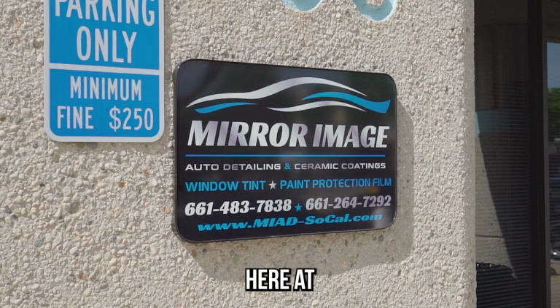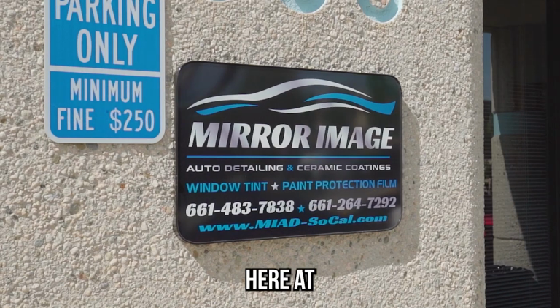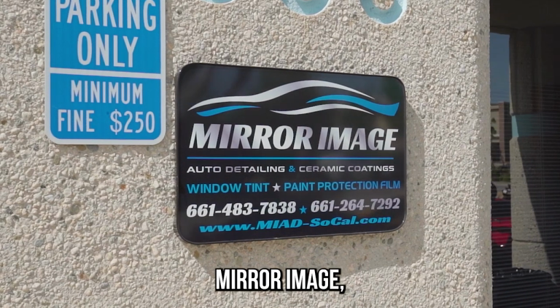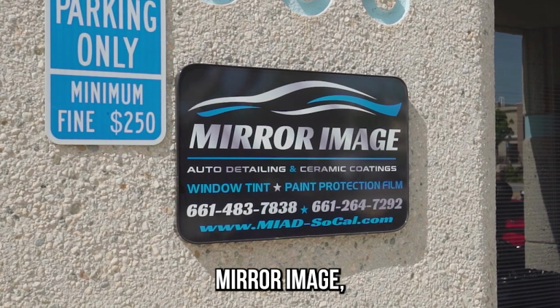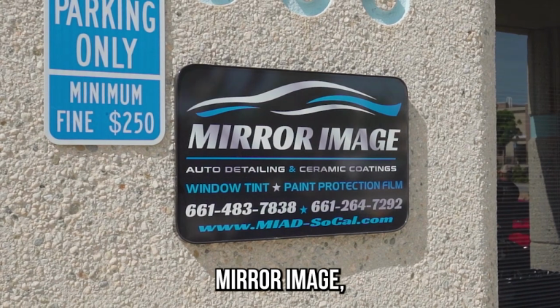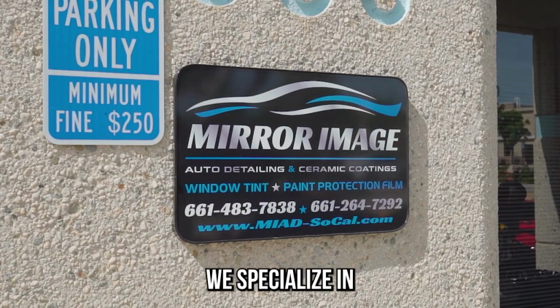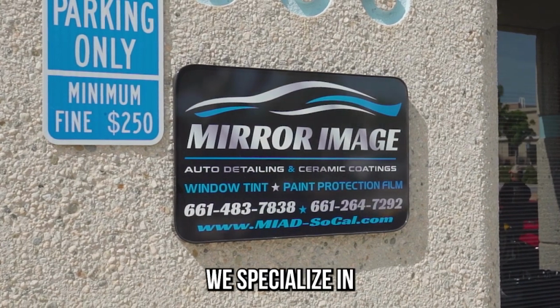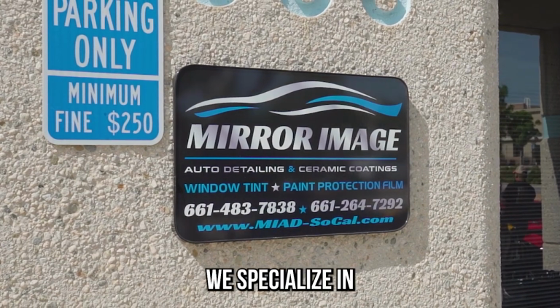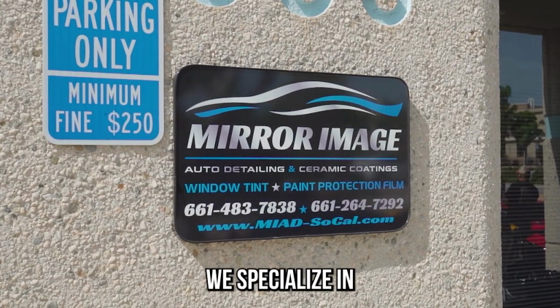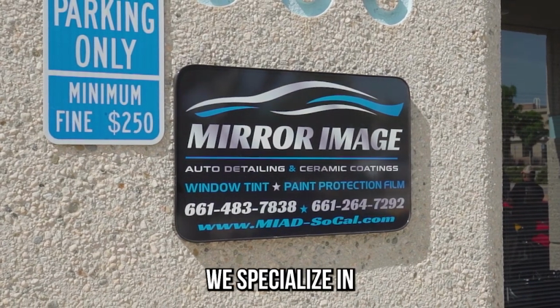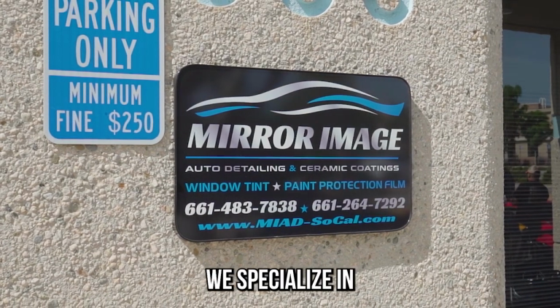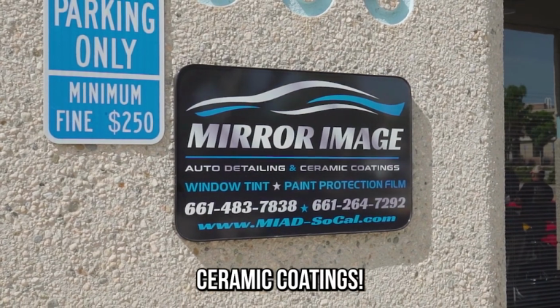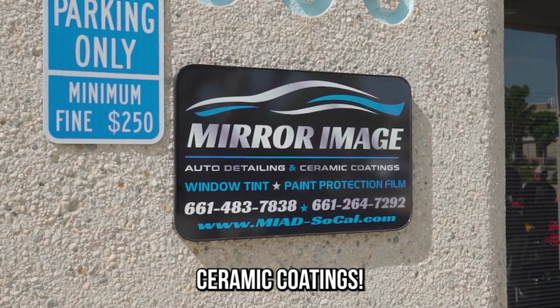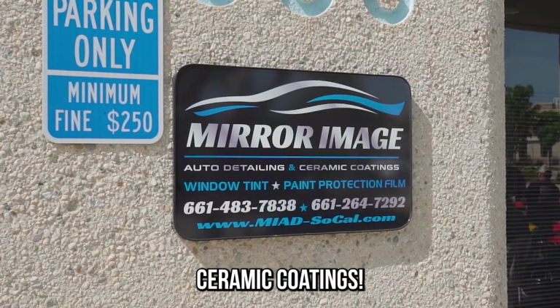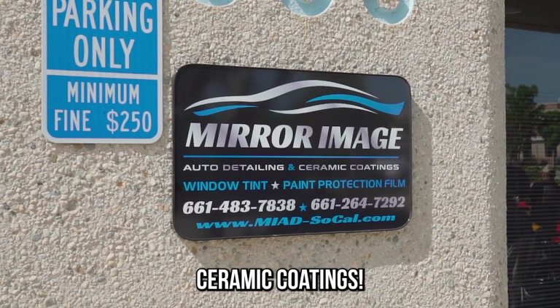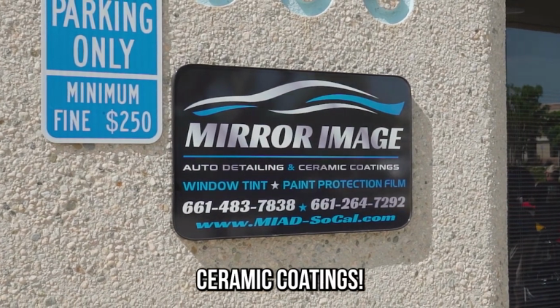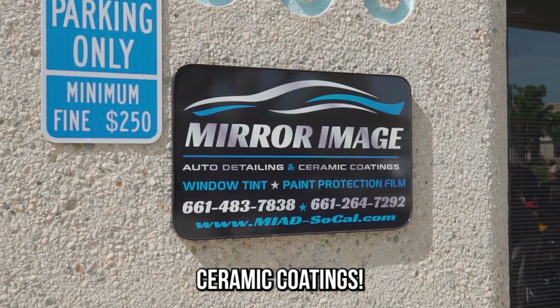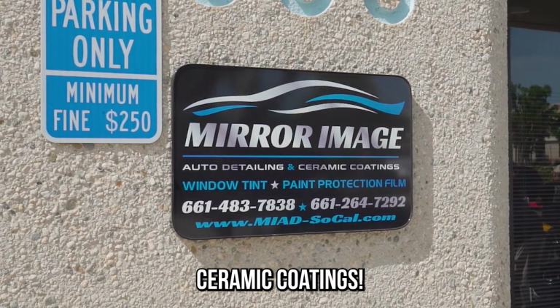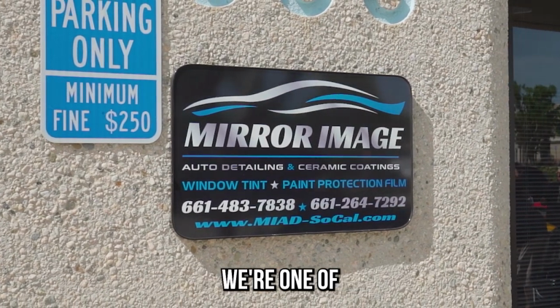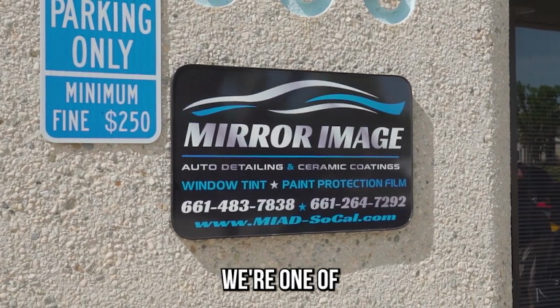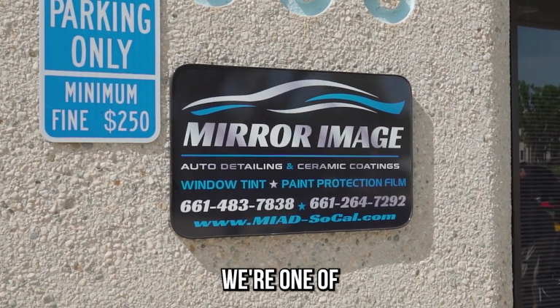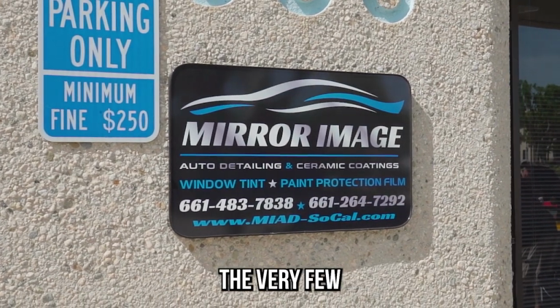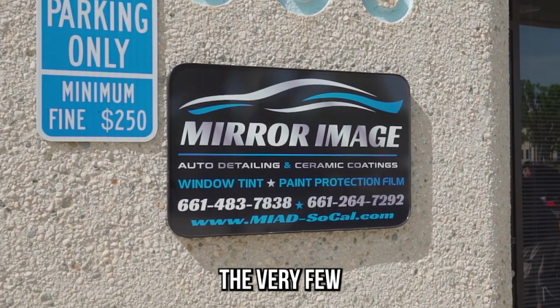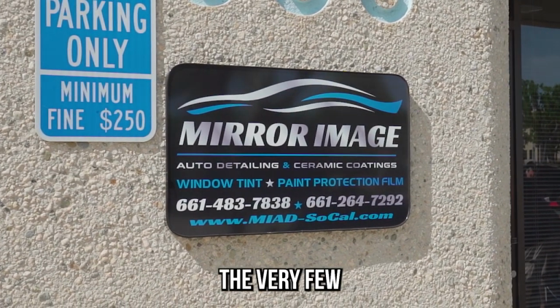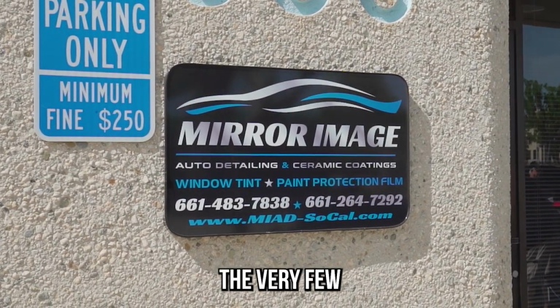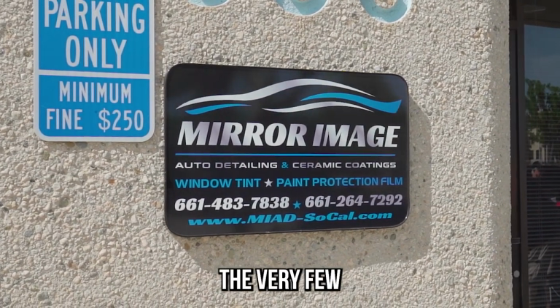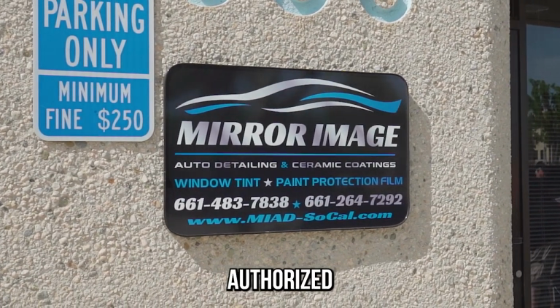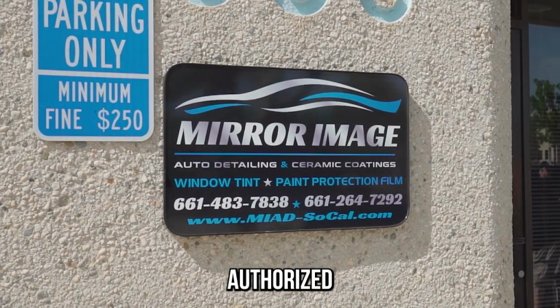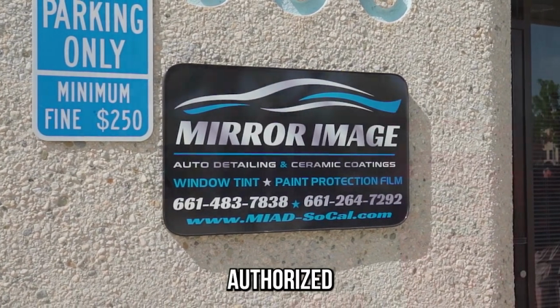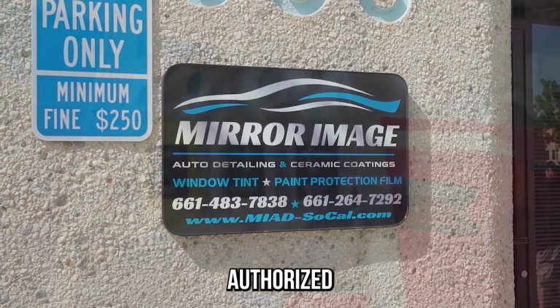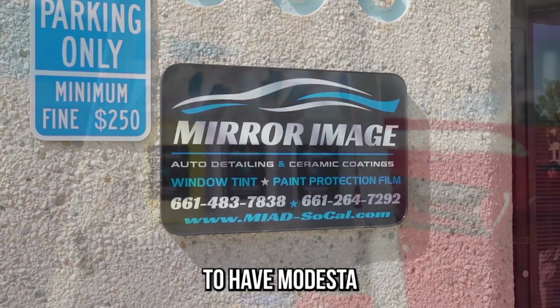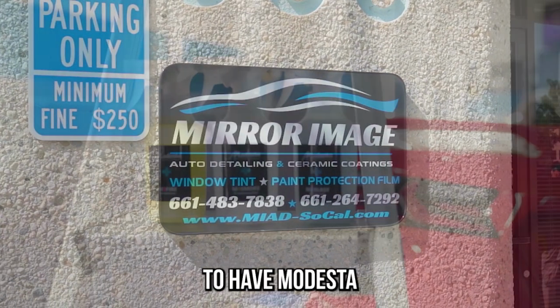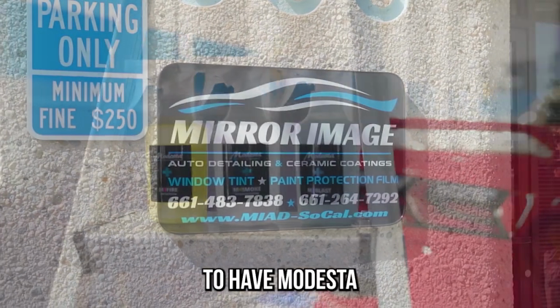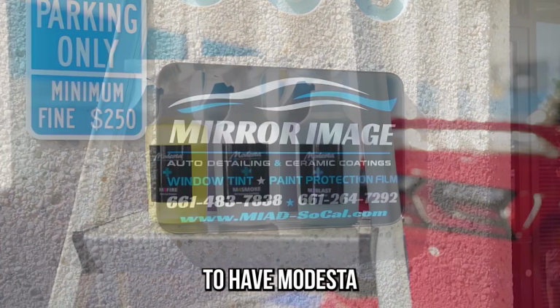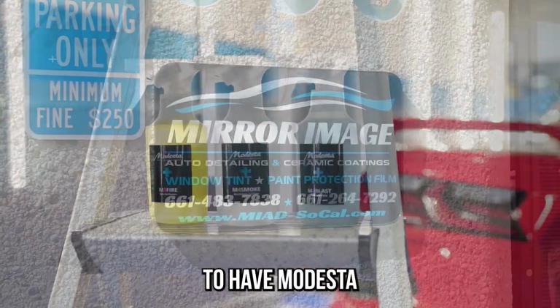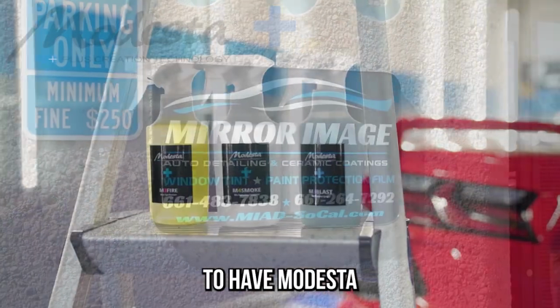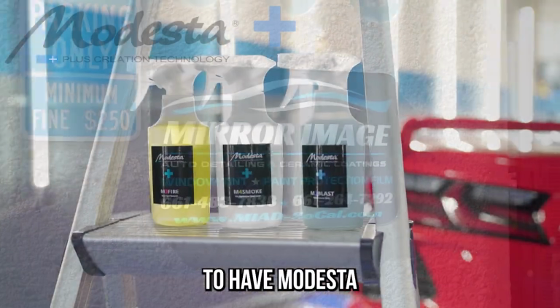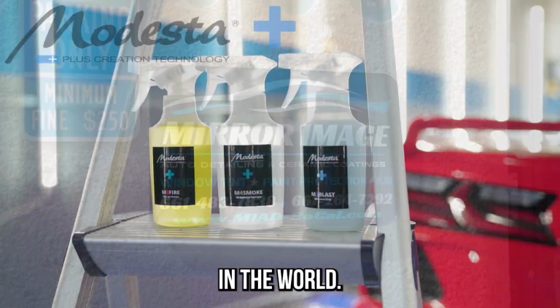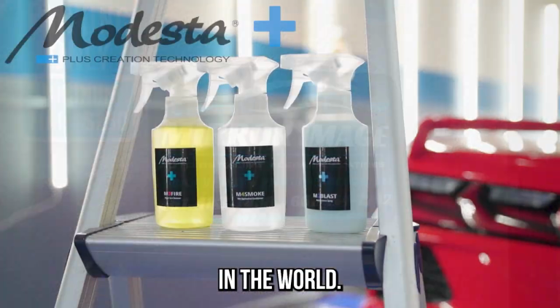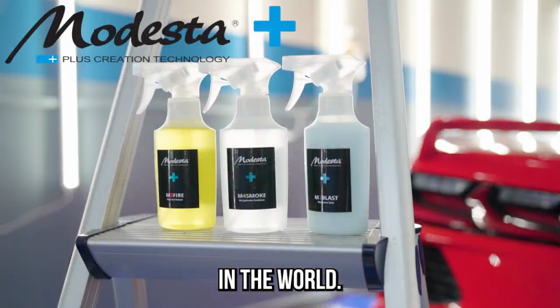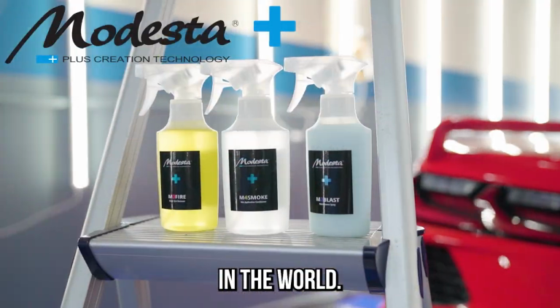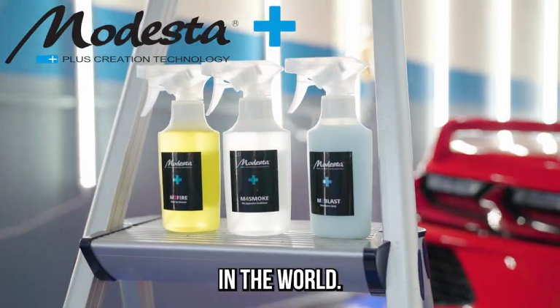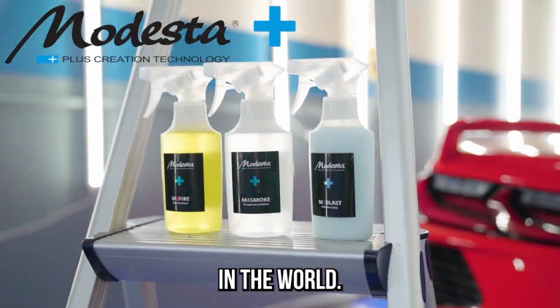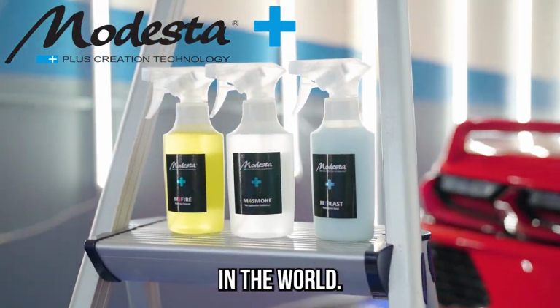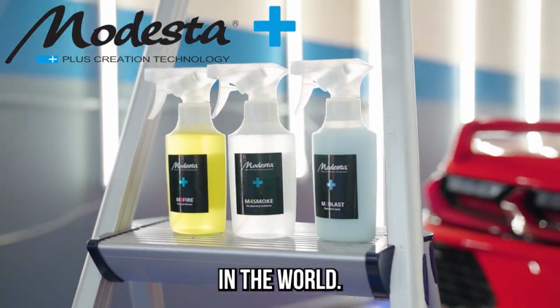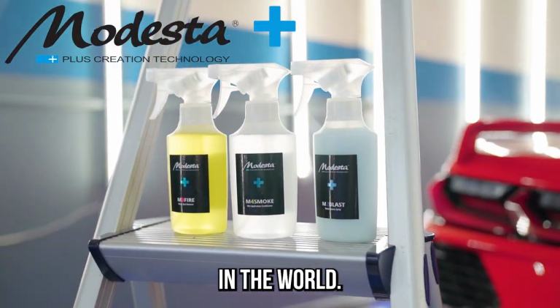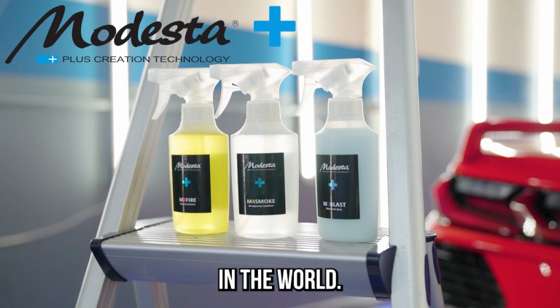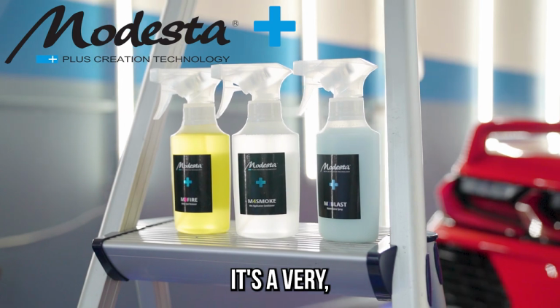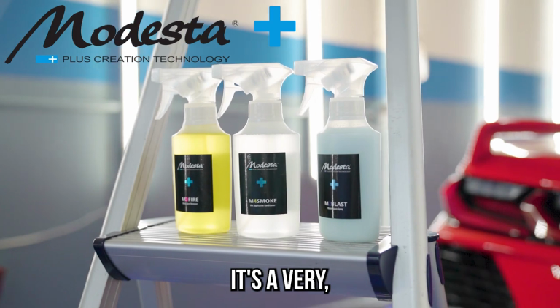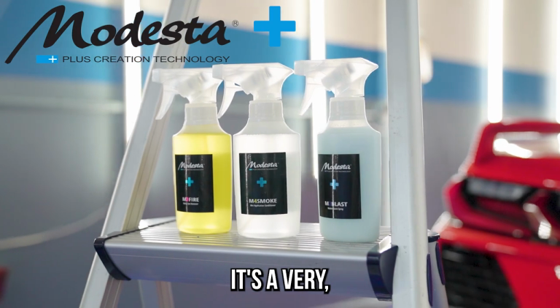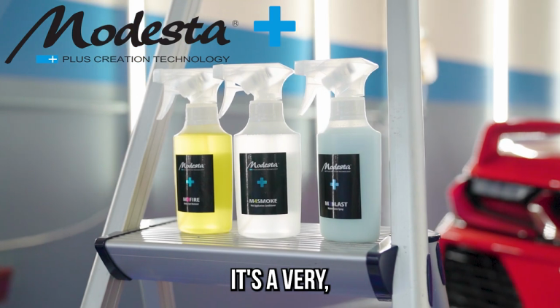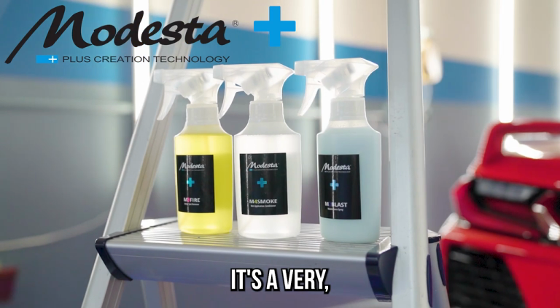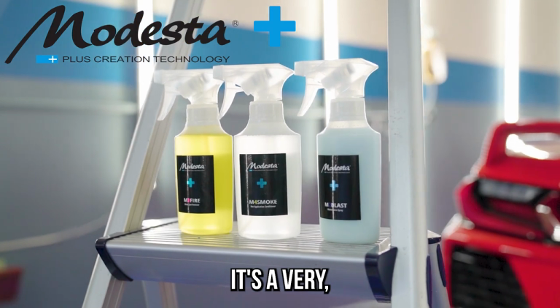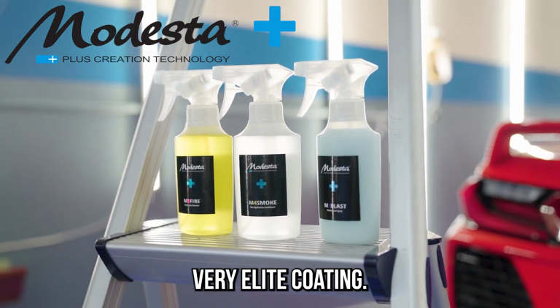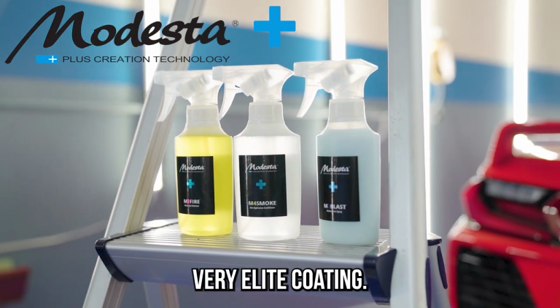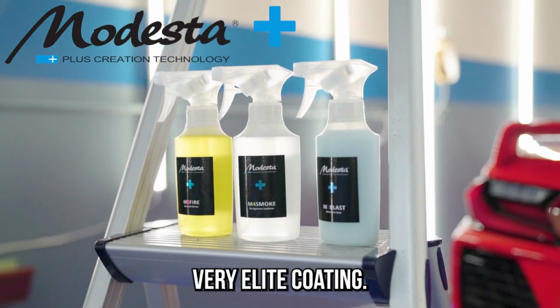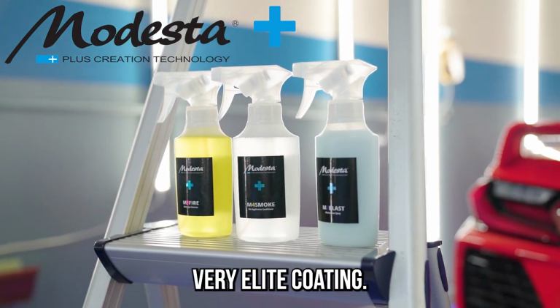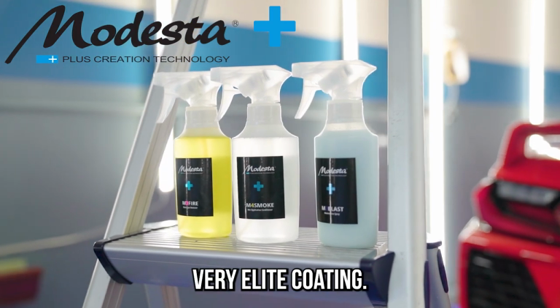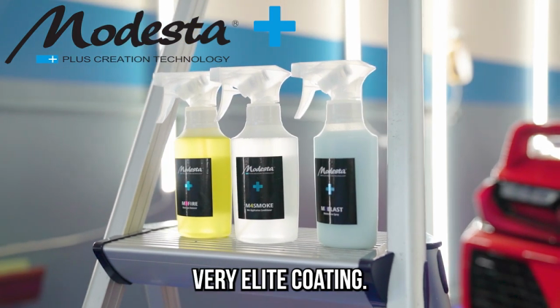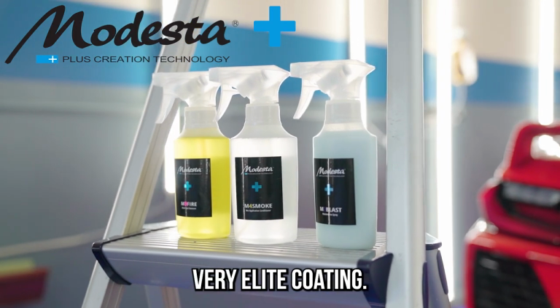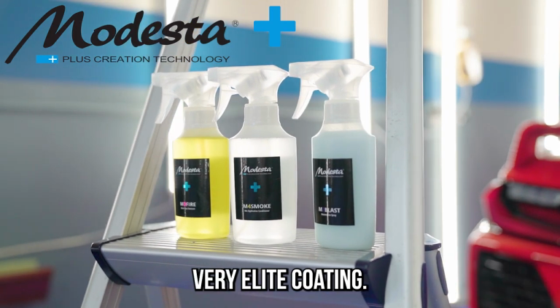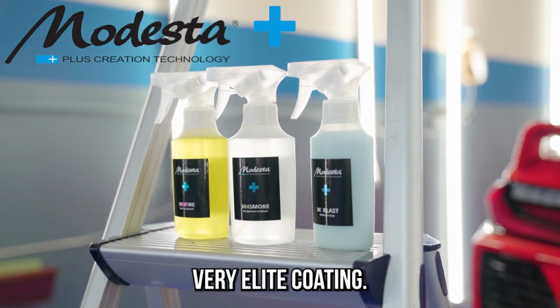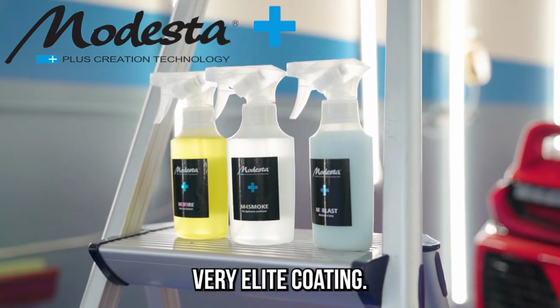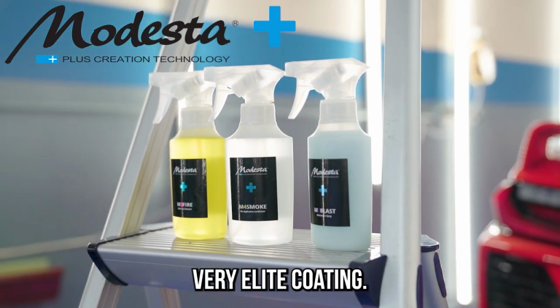Here at Mirror Image we specialize in ceramic coatings. We're one of the very few authorized to have Modesta in the world. It's a very elite coating.